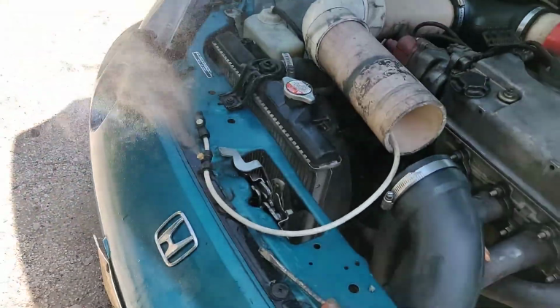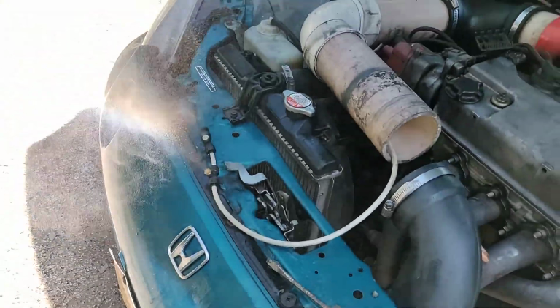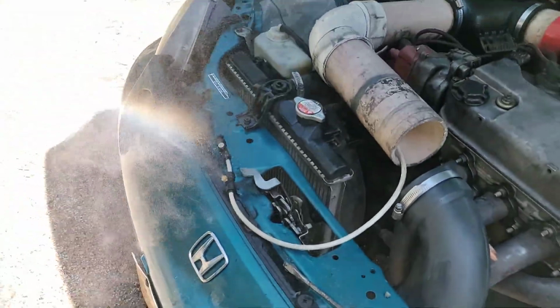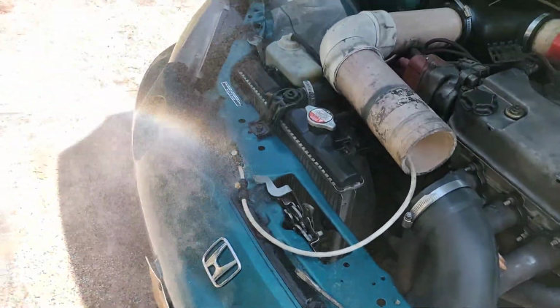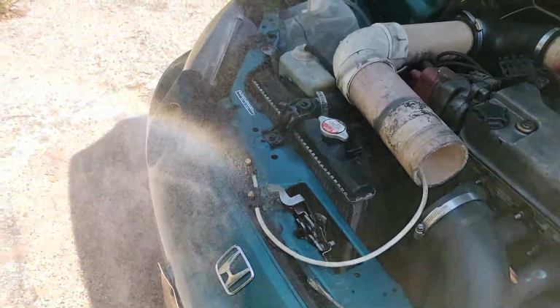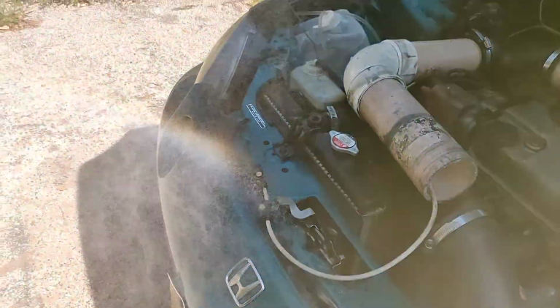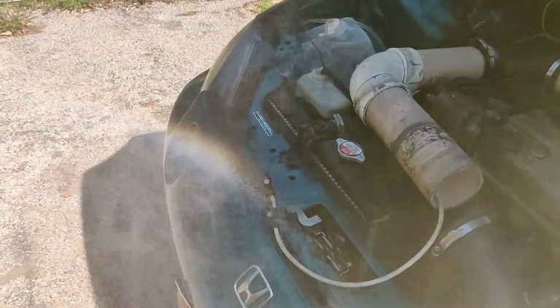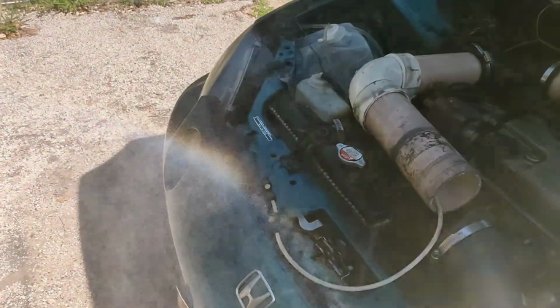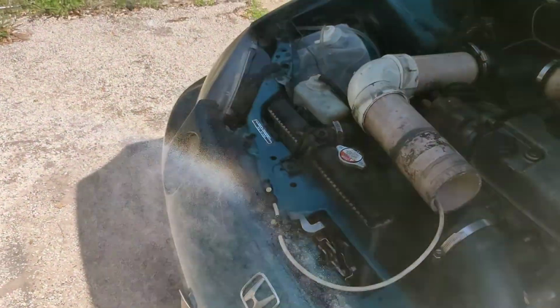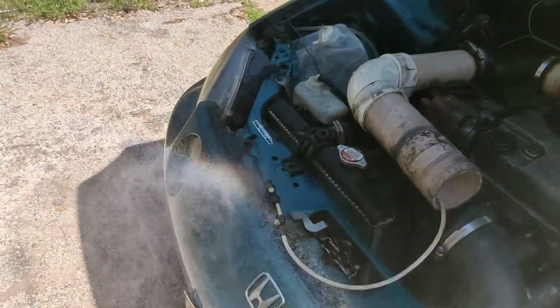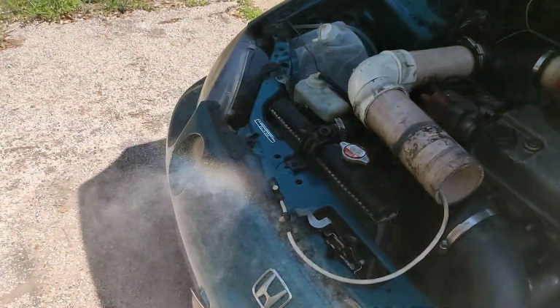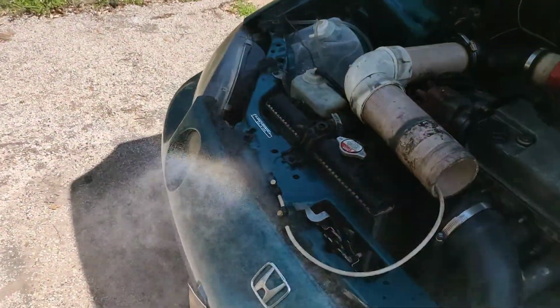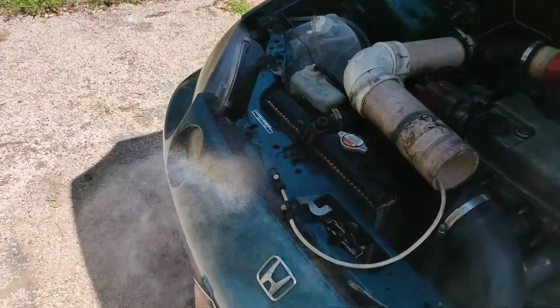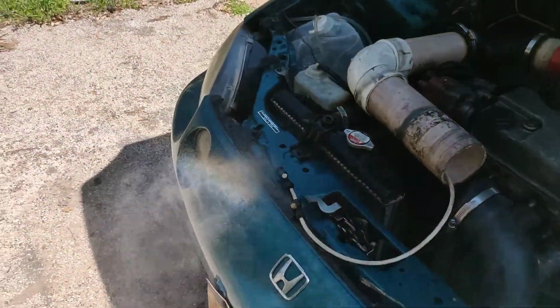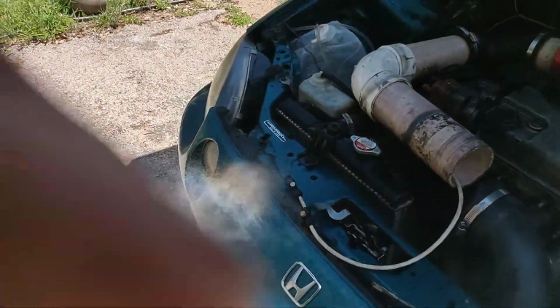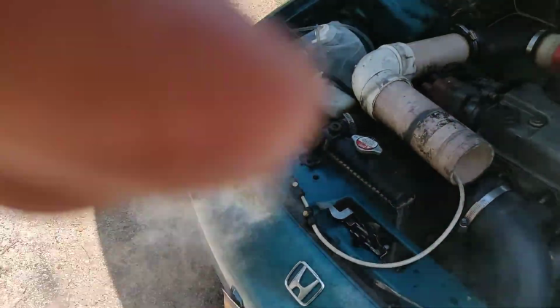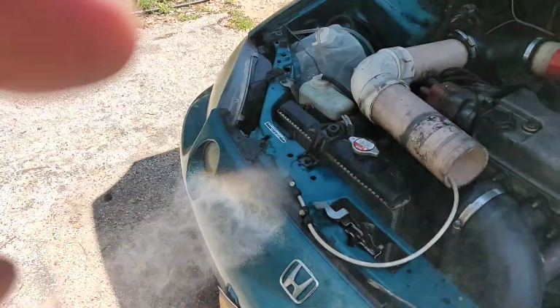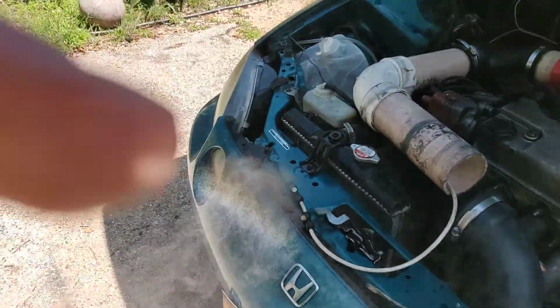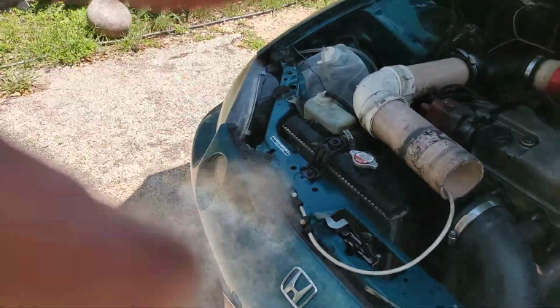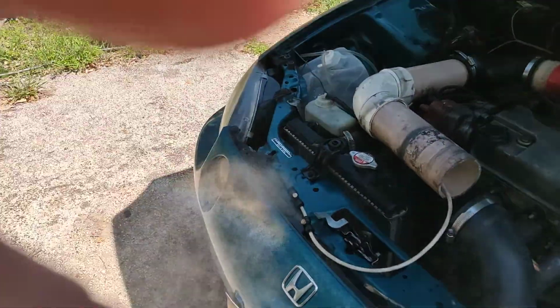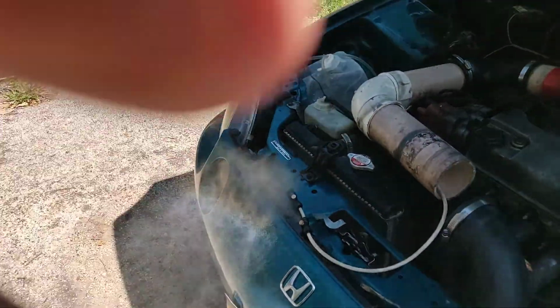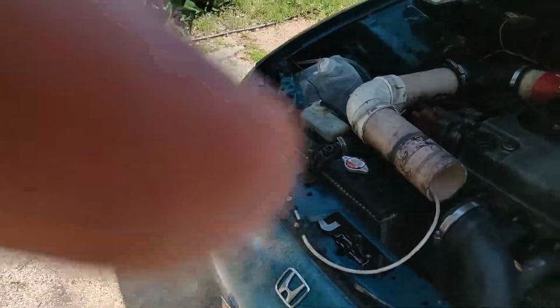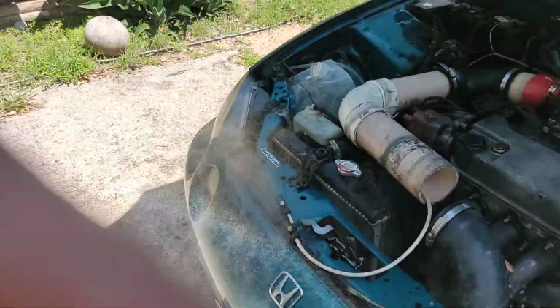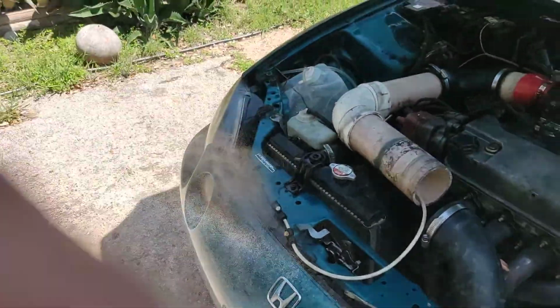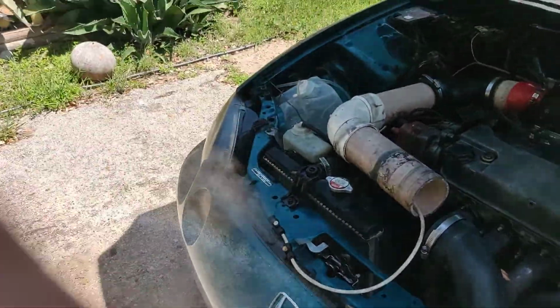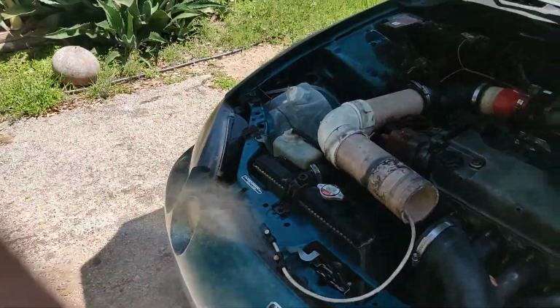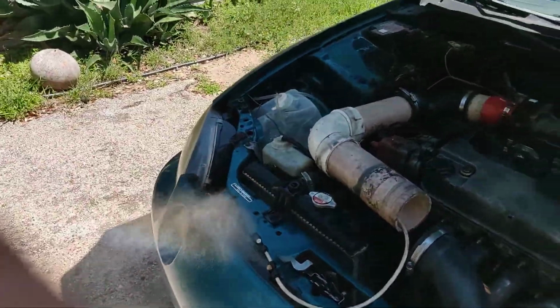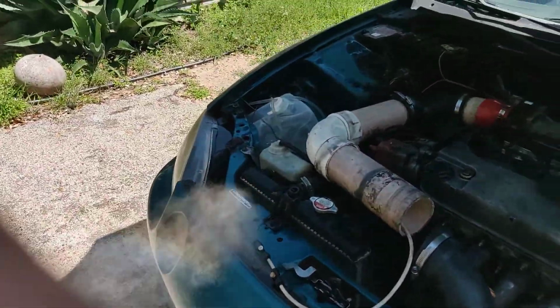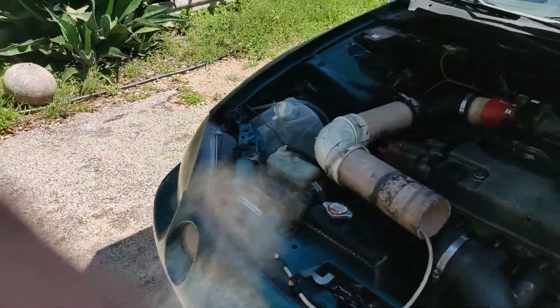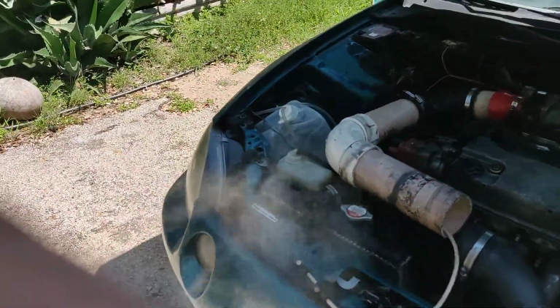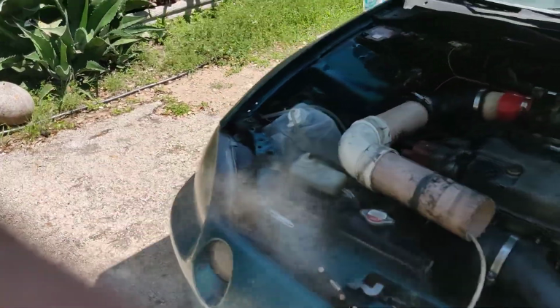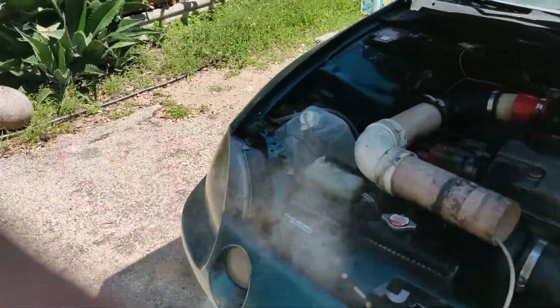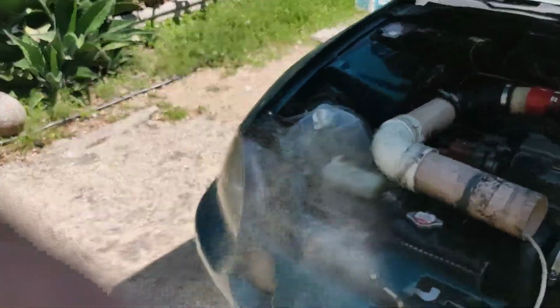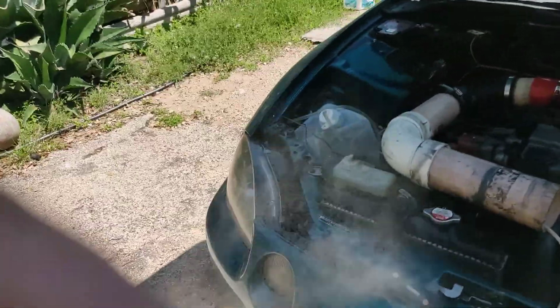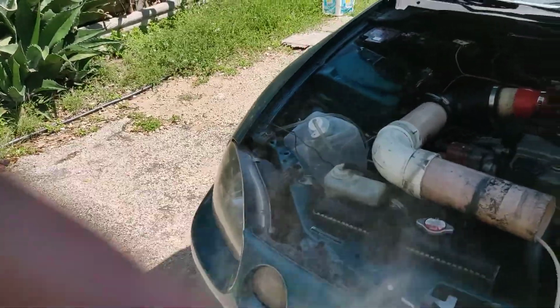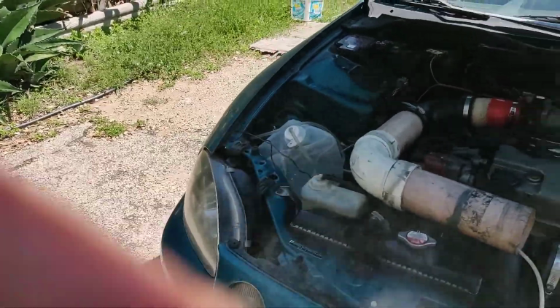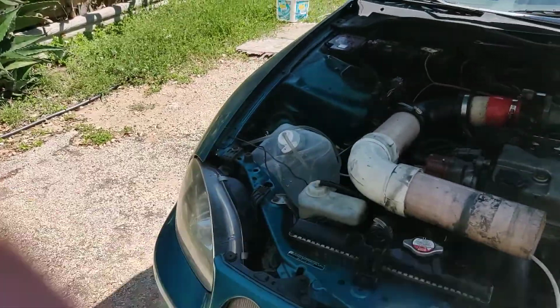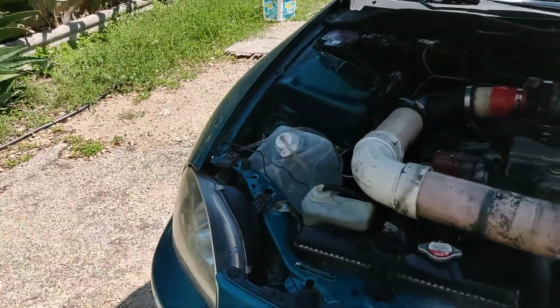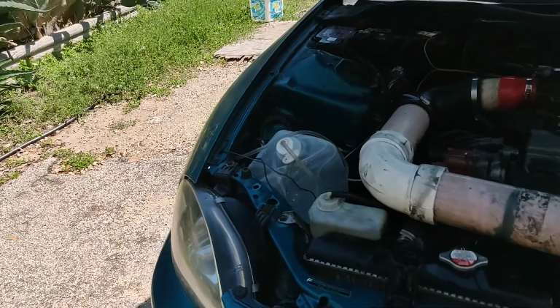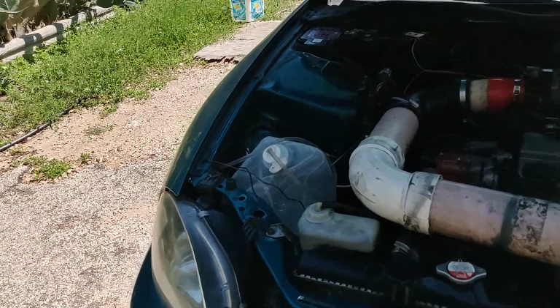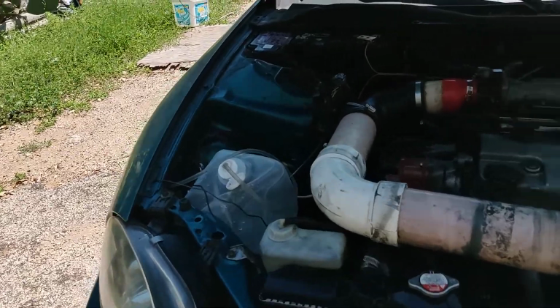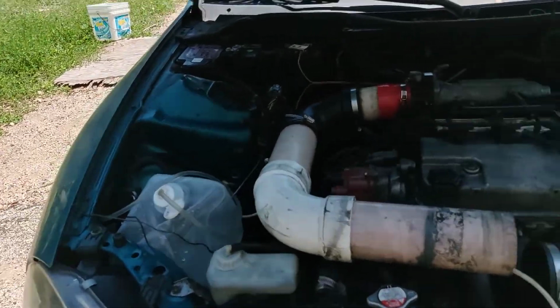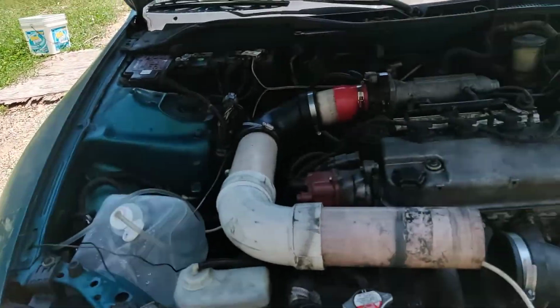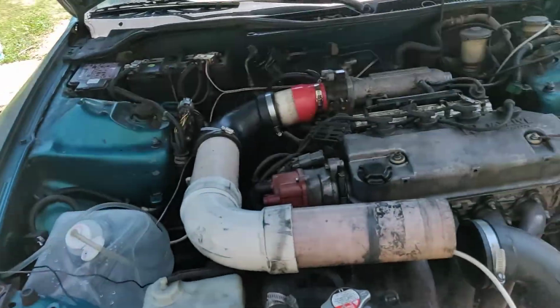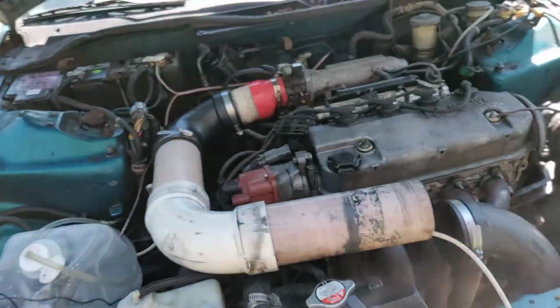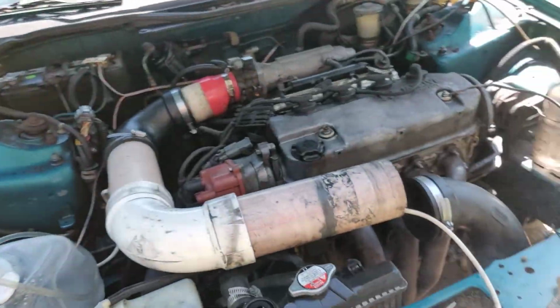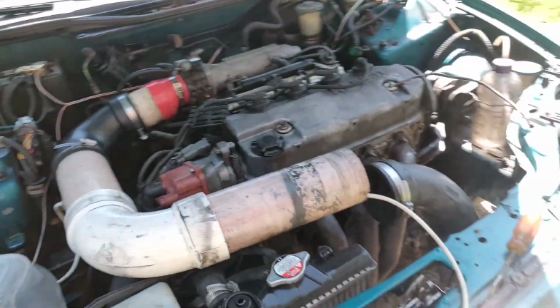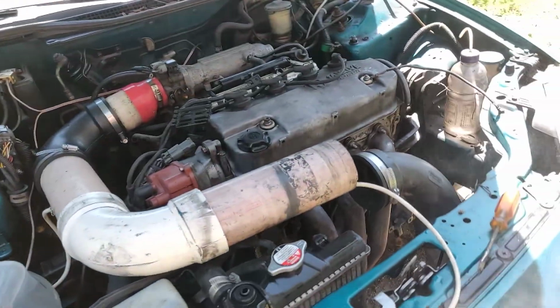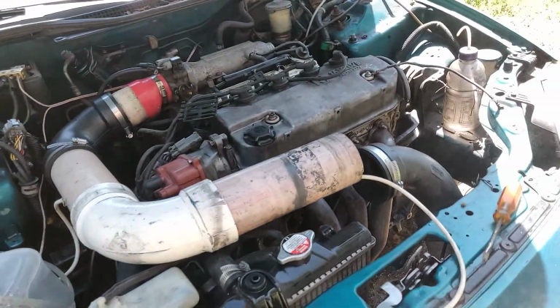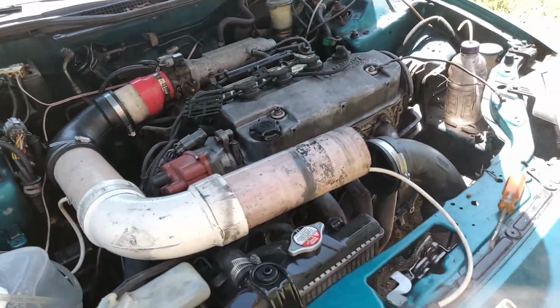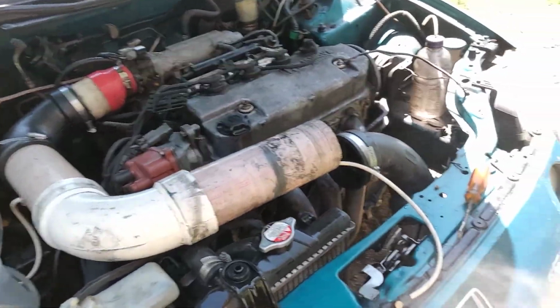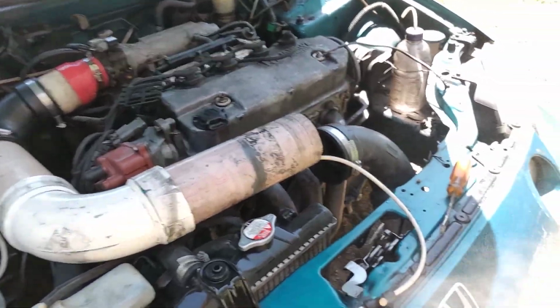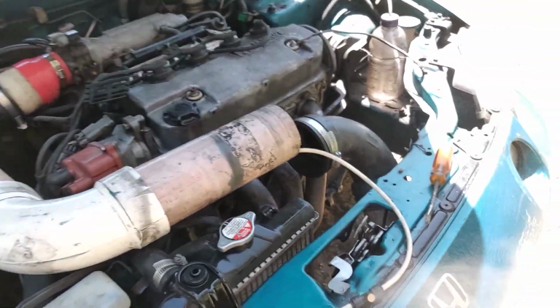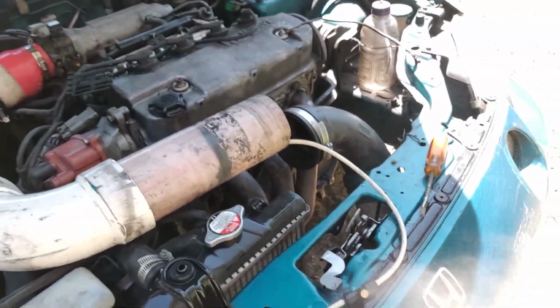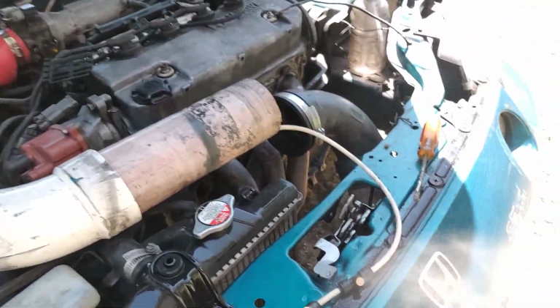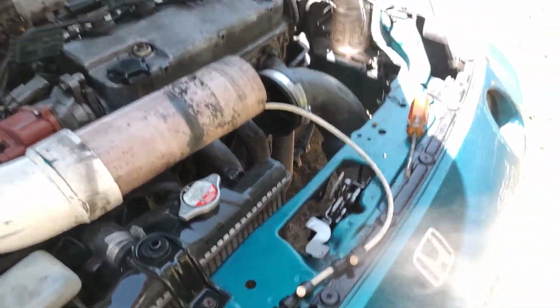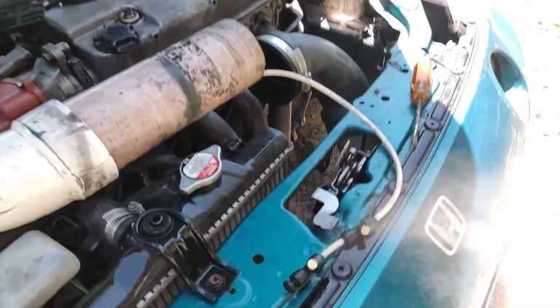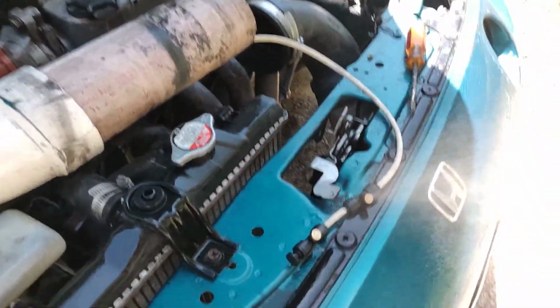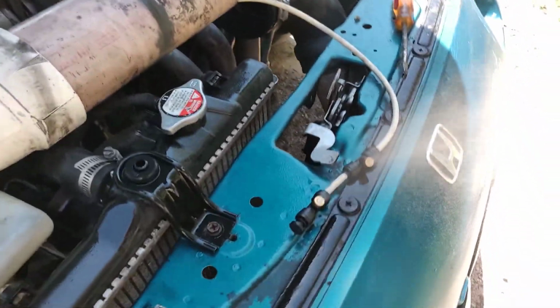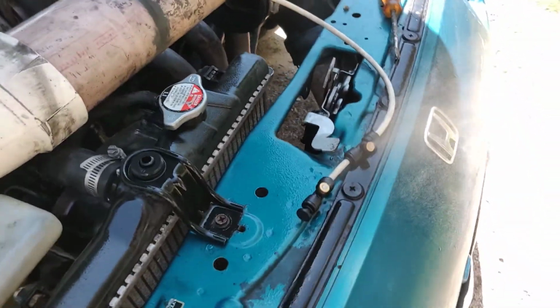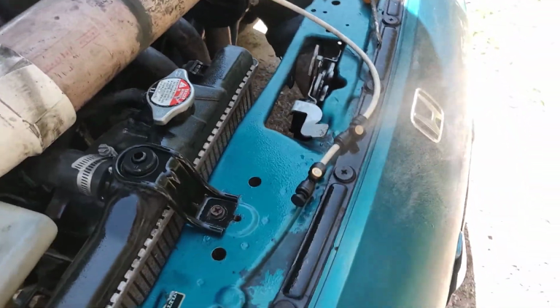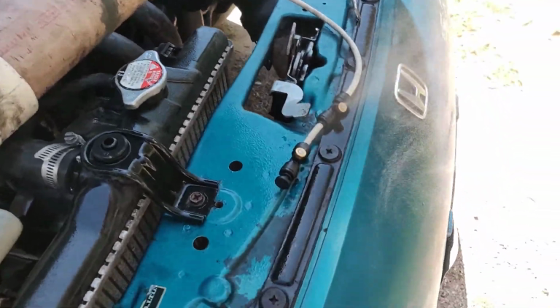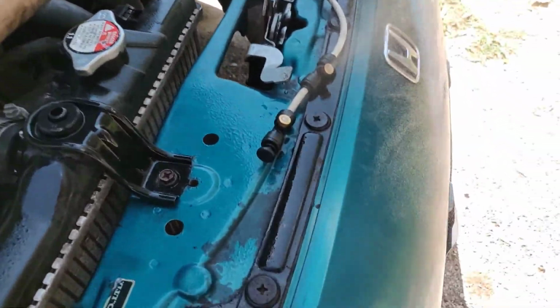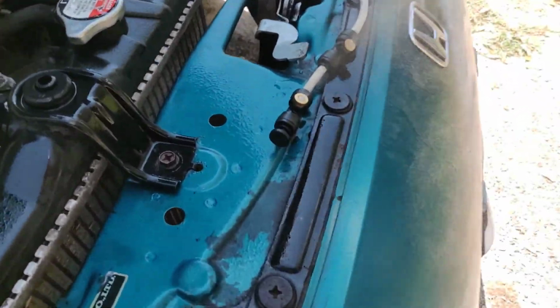Hey, this is Prototype 9000. I'm just showing my water injection system that I made for my car.